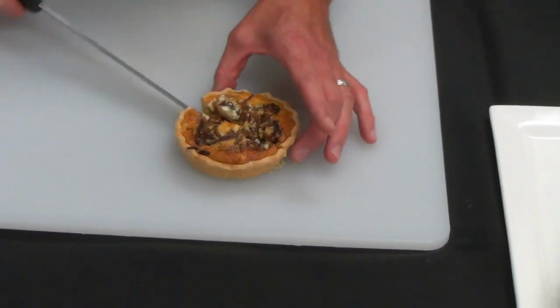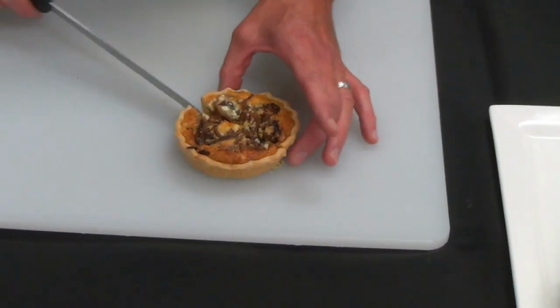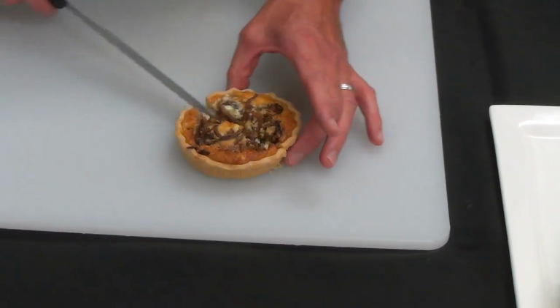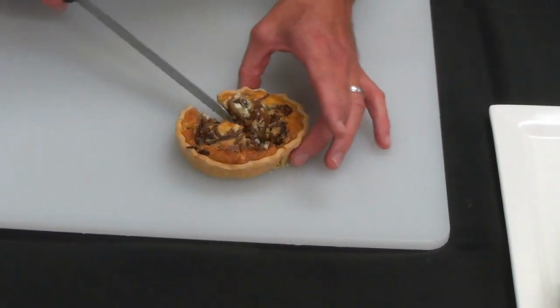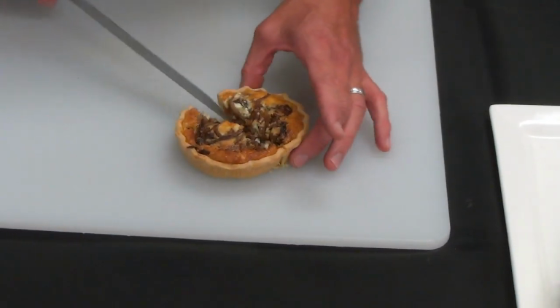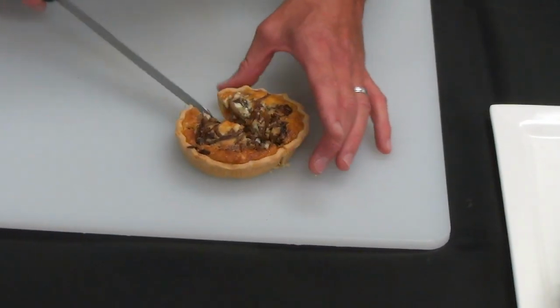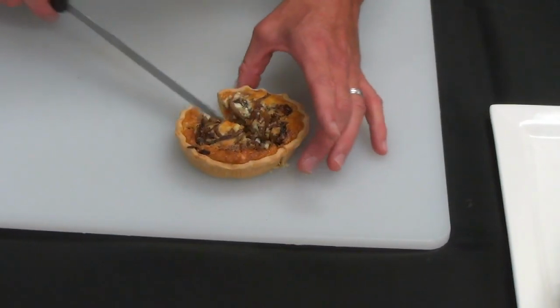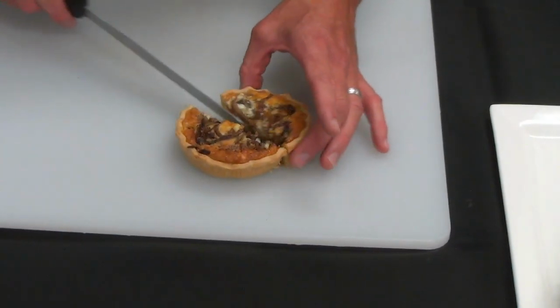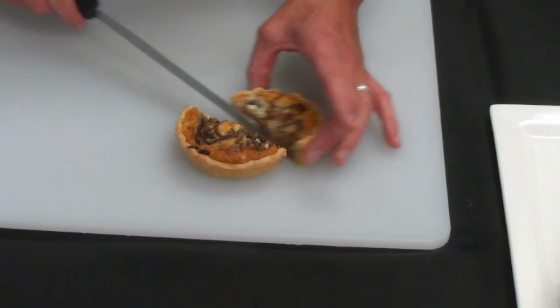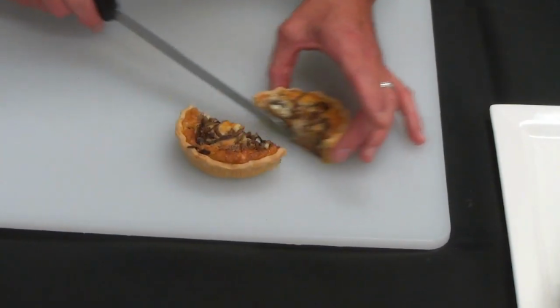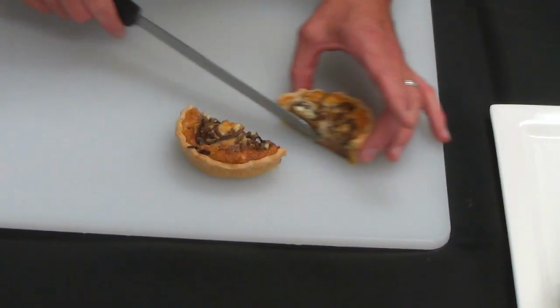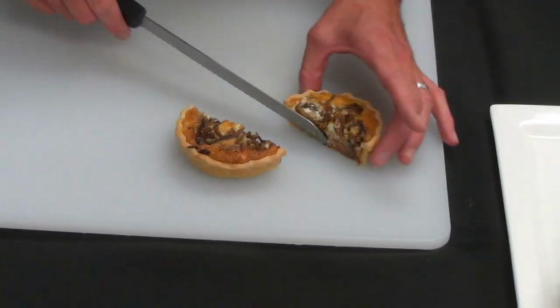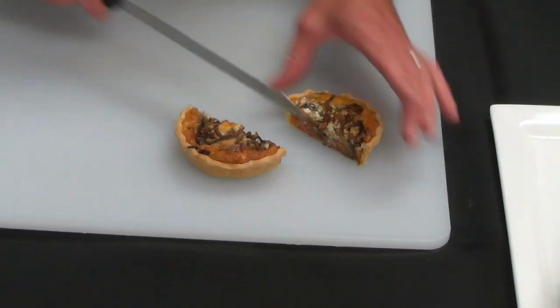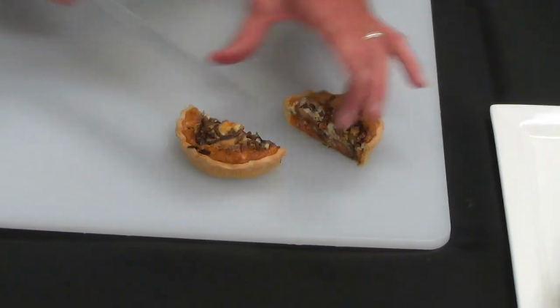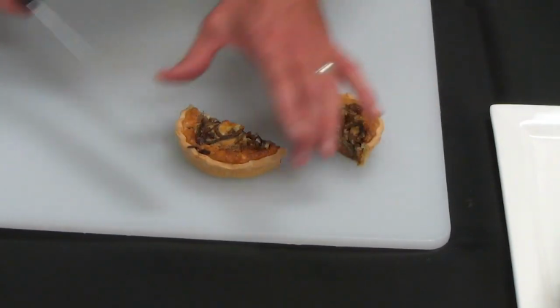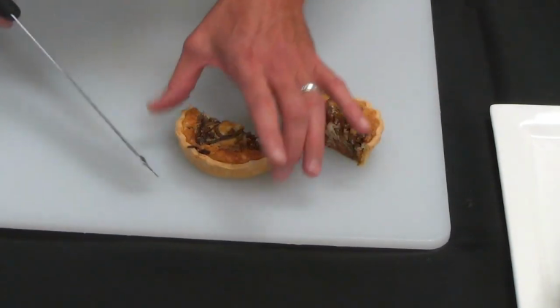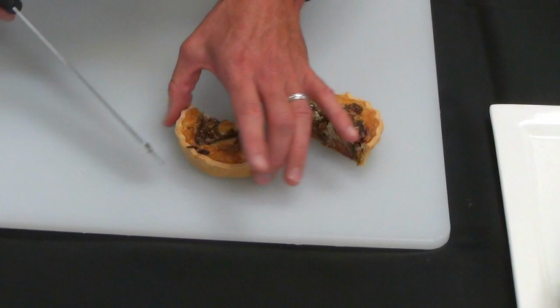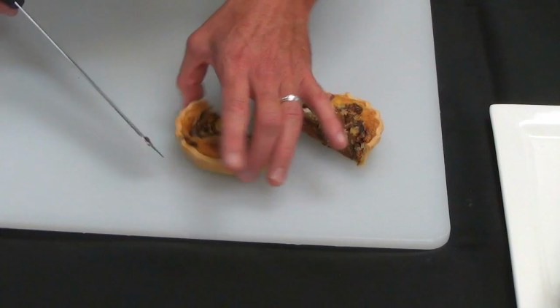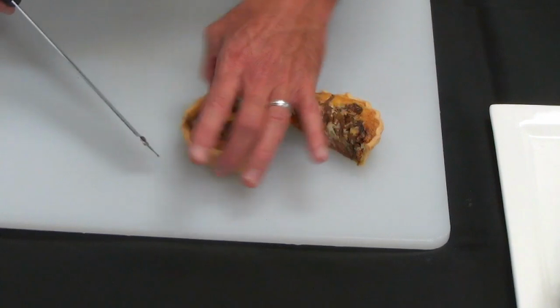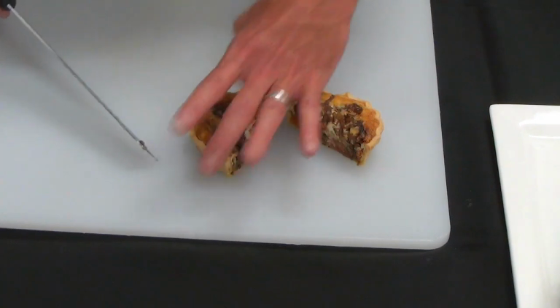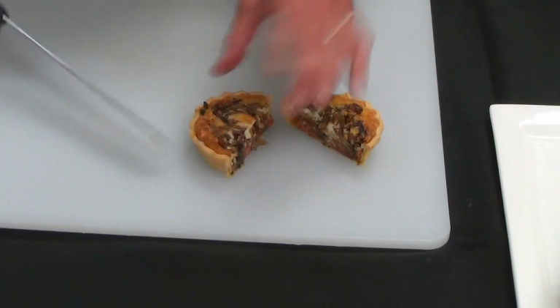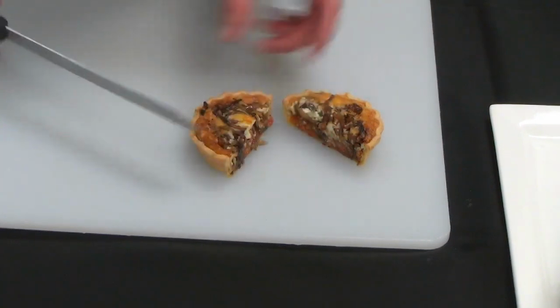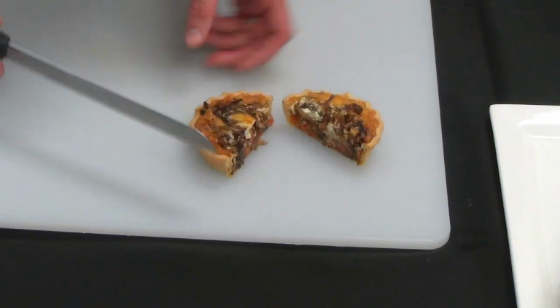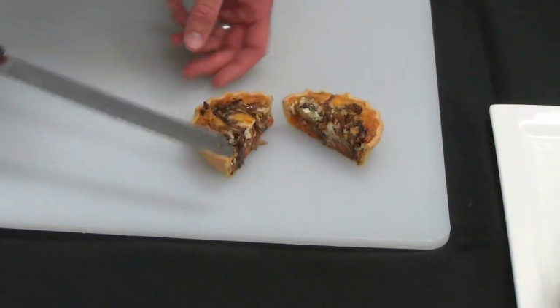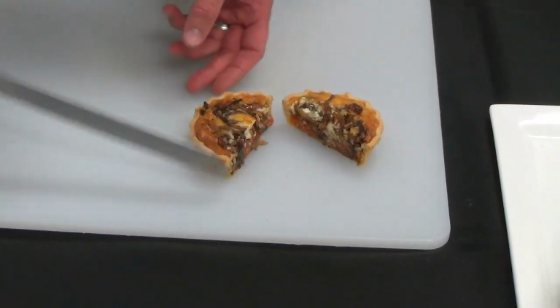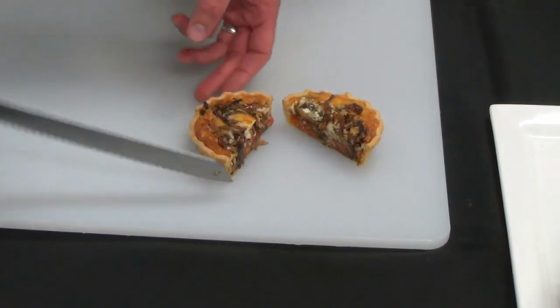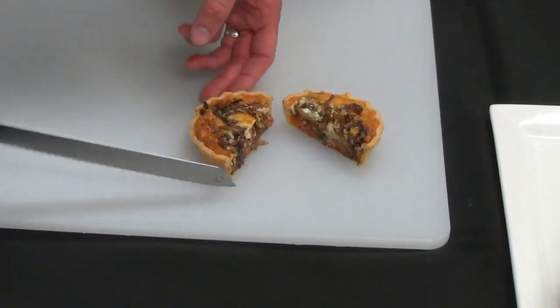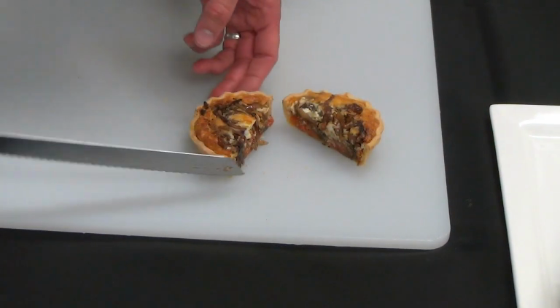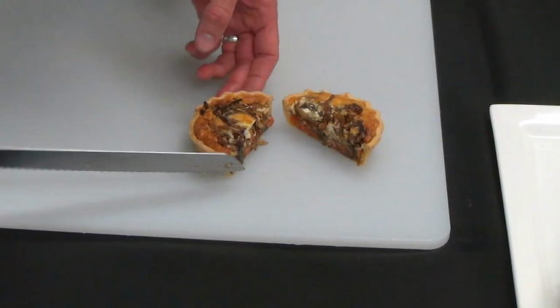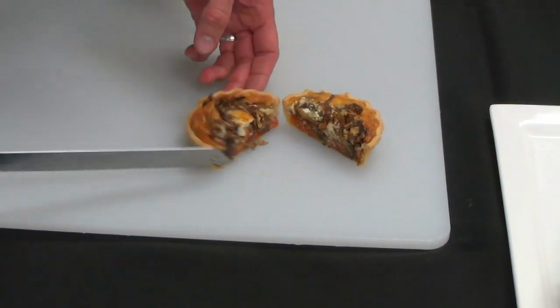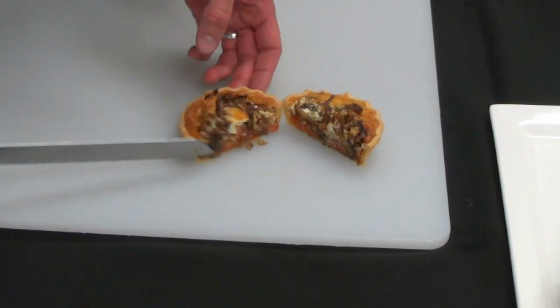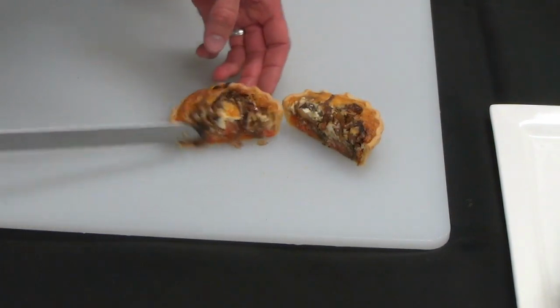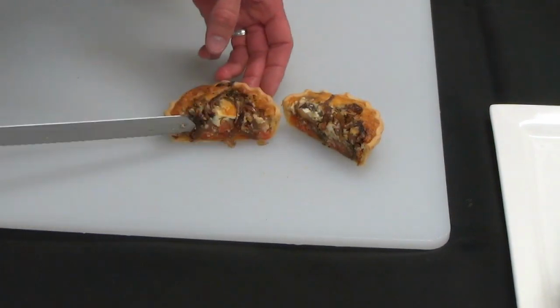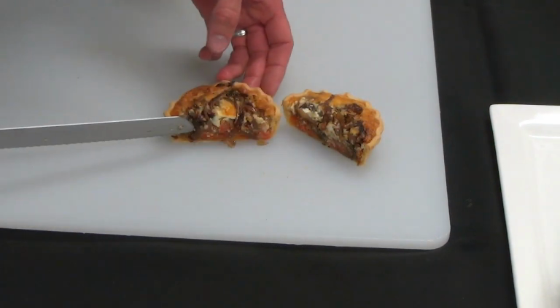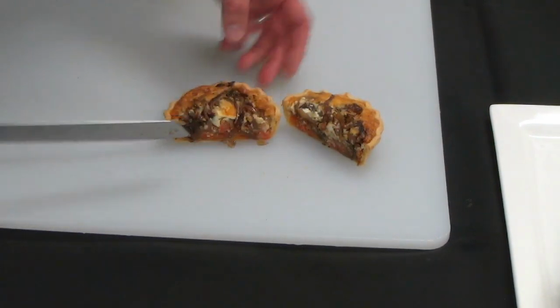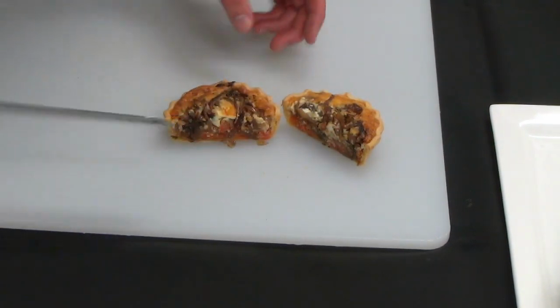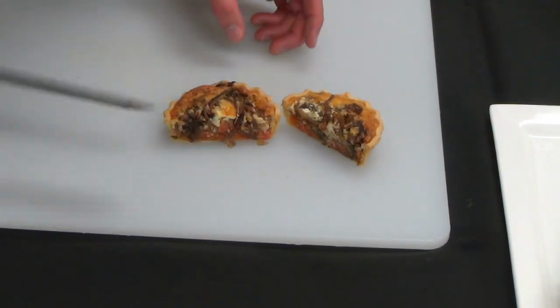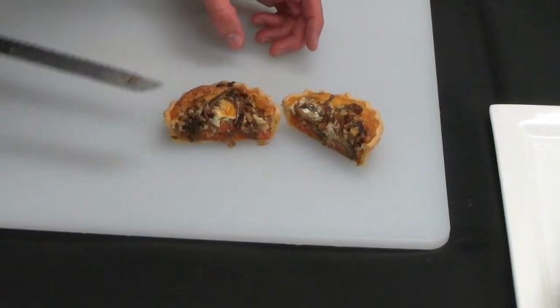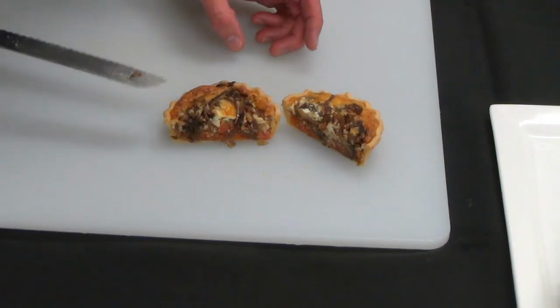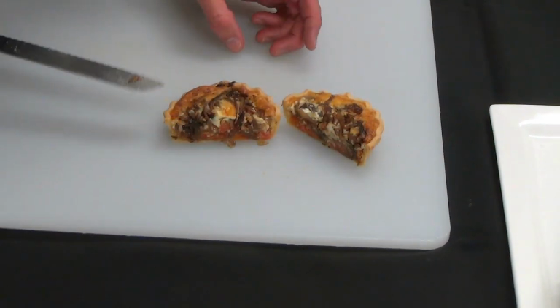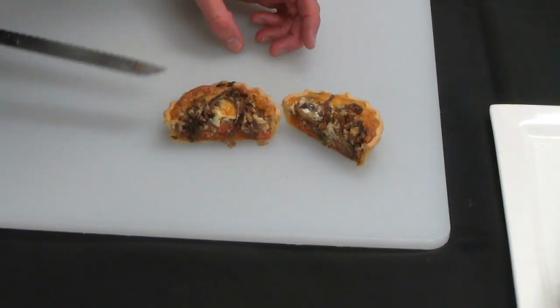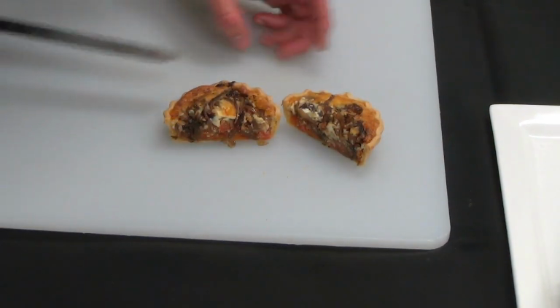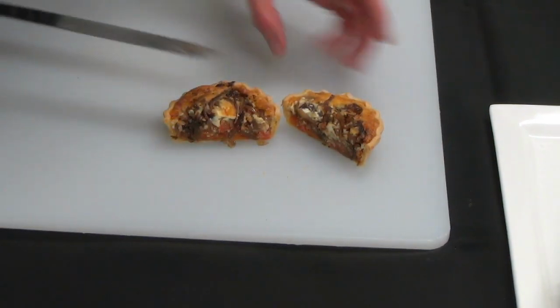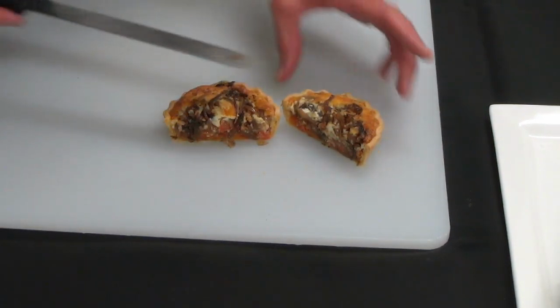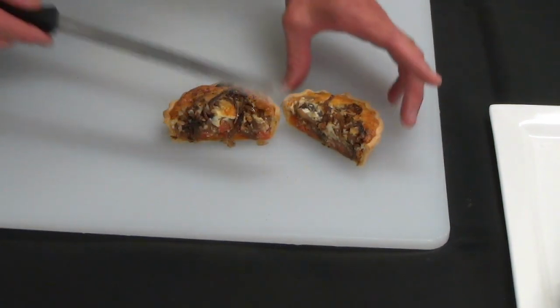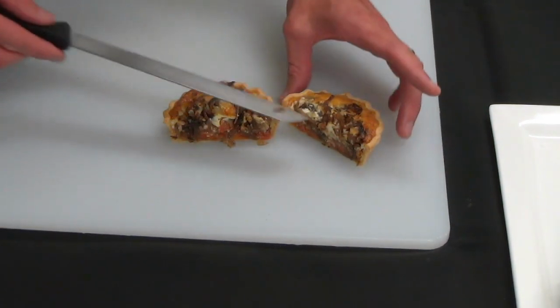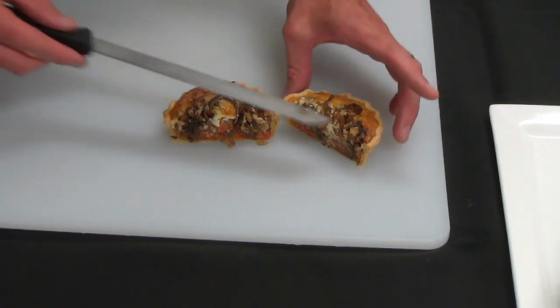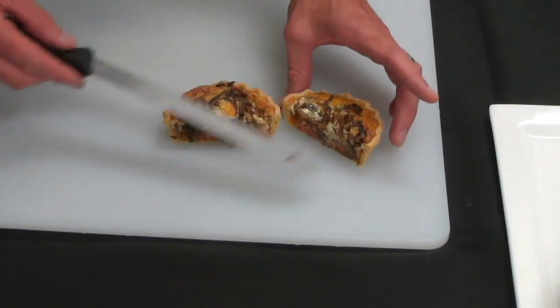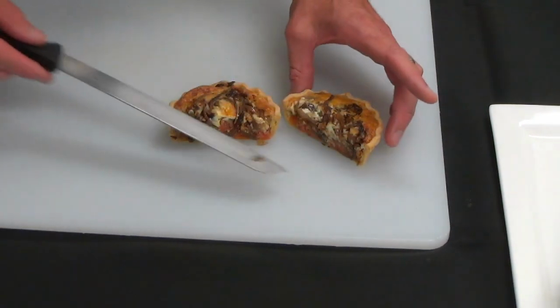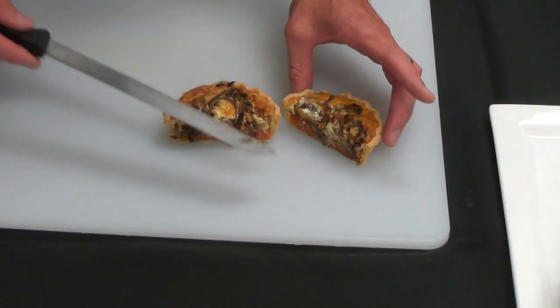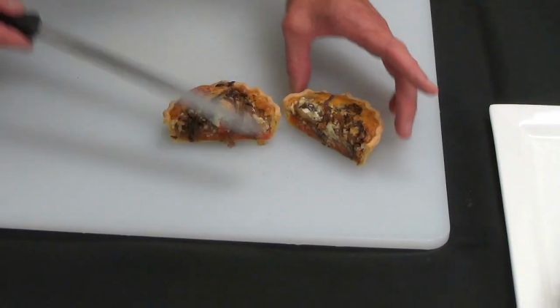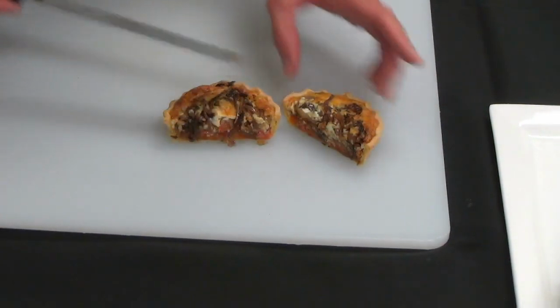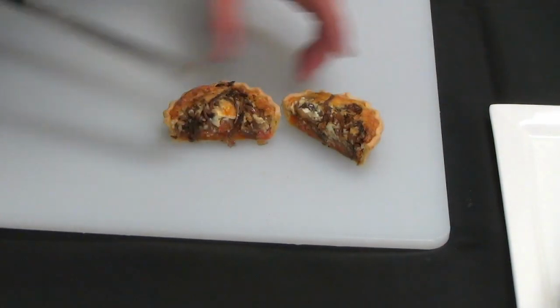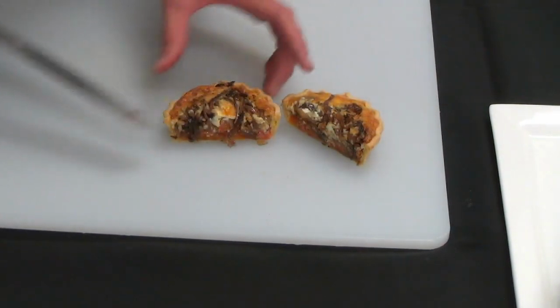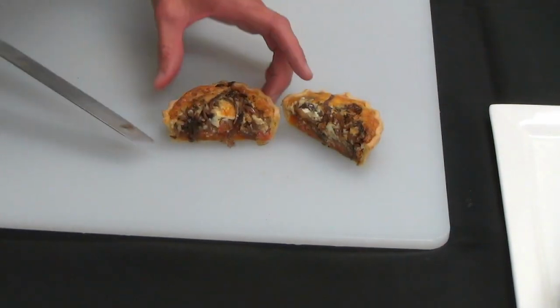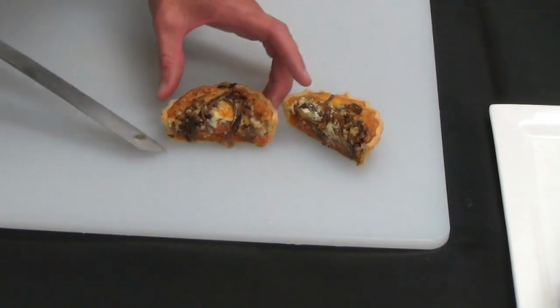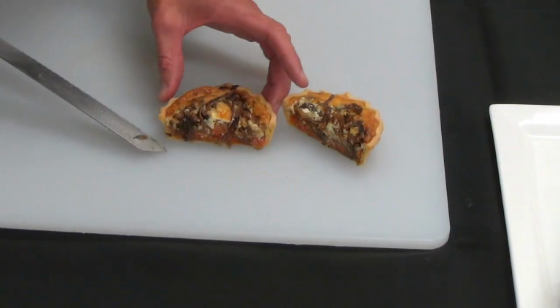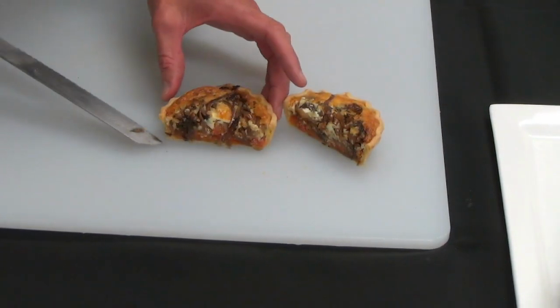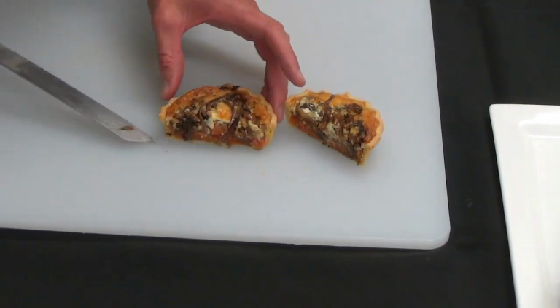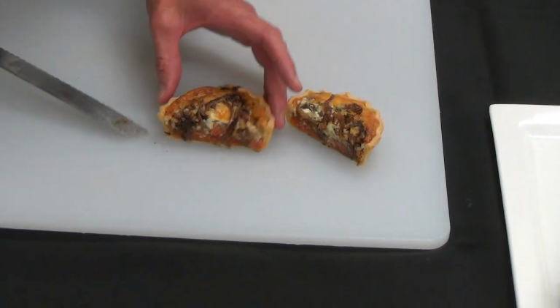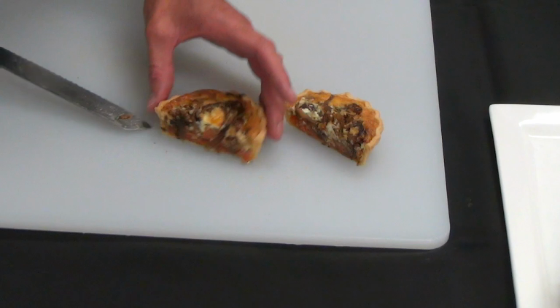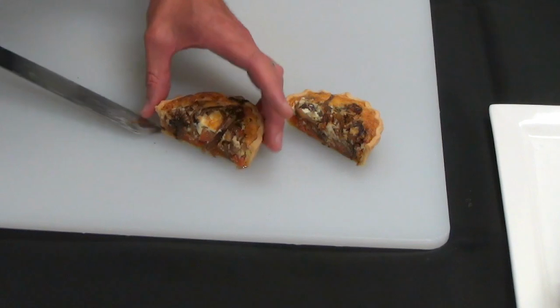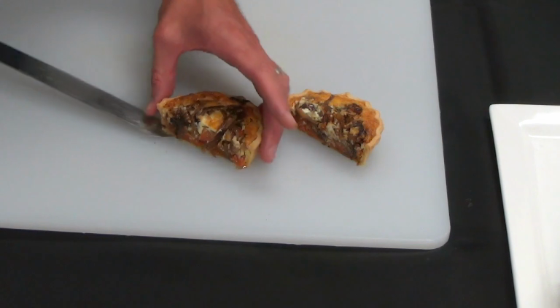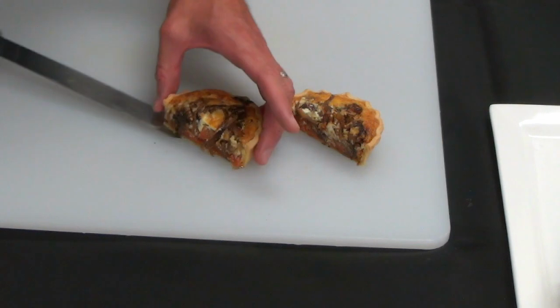We're cutting one open so you can see the amount of filling inside. You should have a nice amount of custard in there and a good amount of filling. That's our roast tomato and olive tarts.